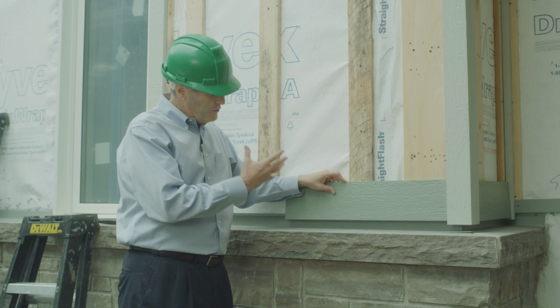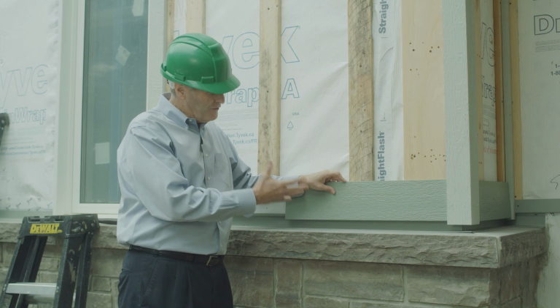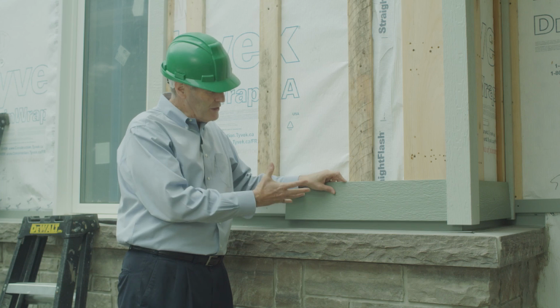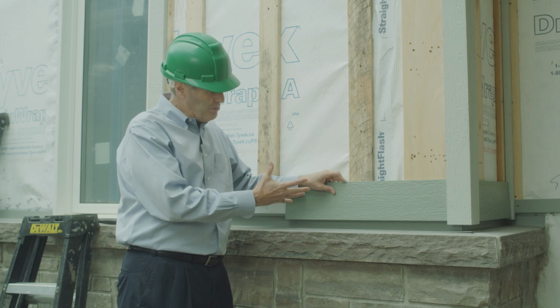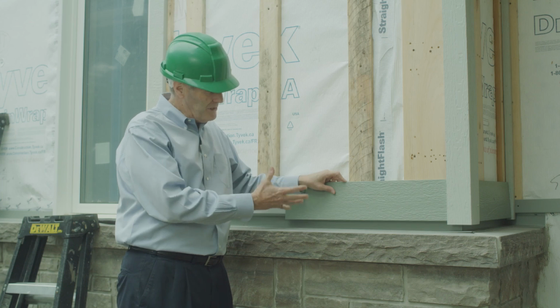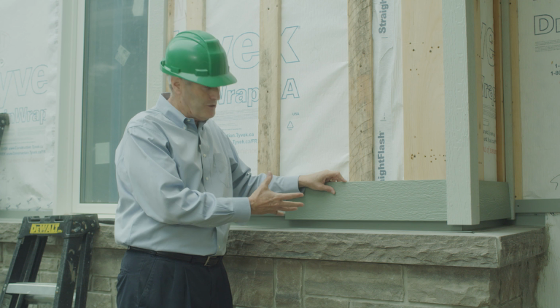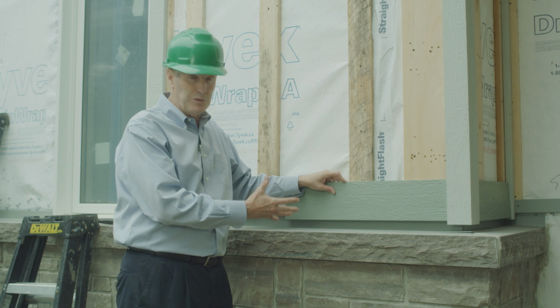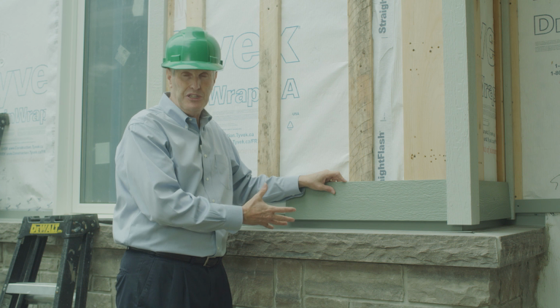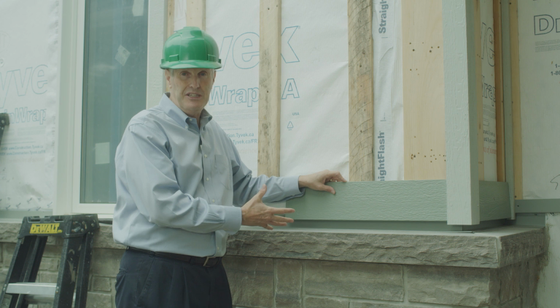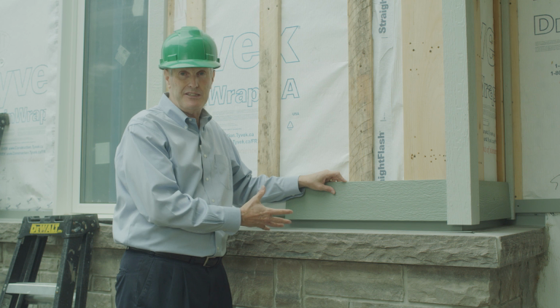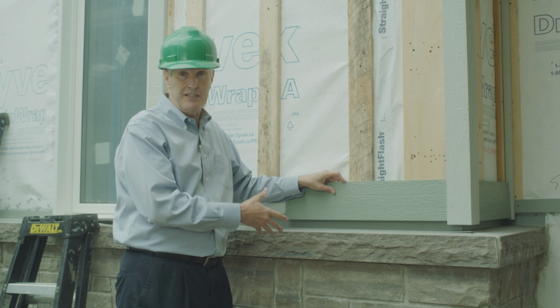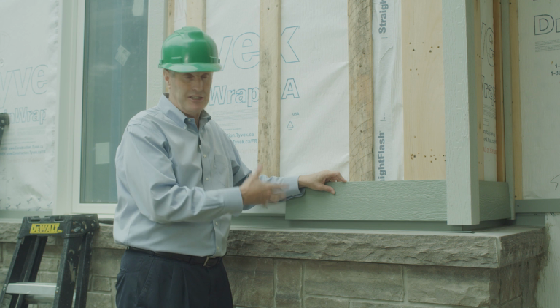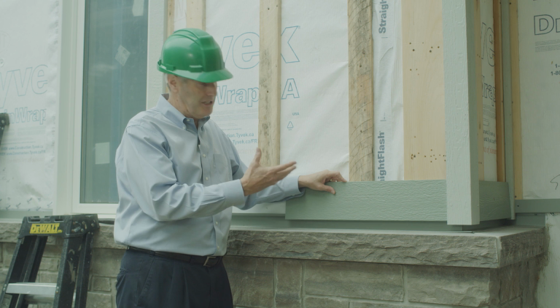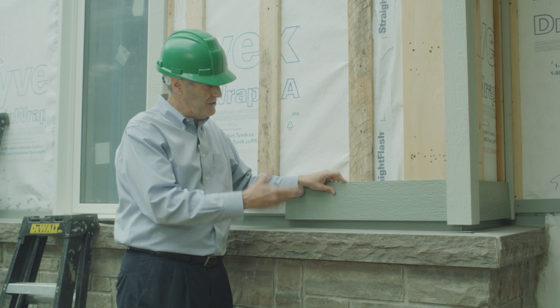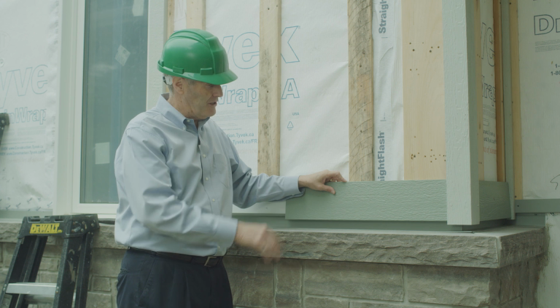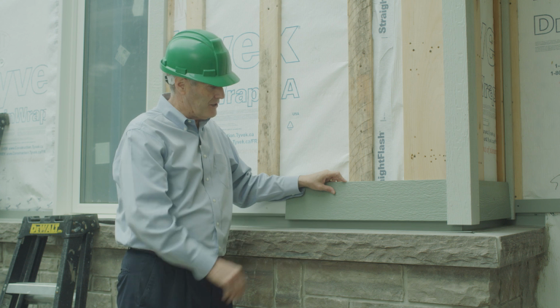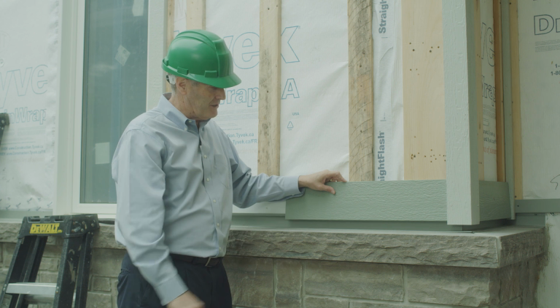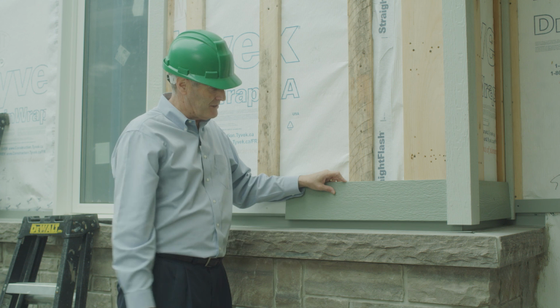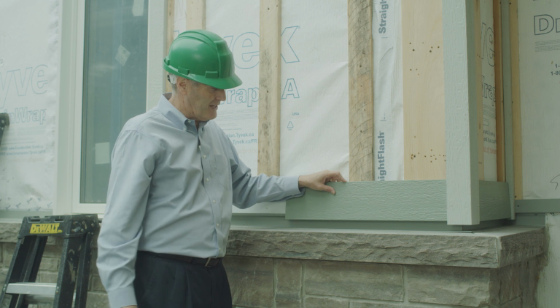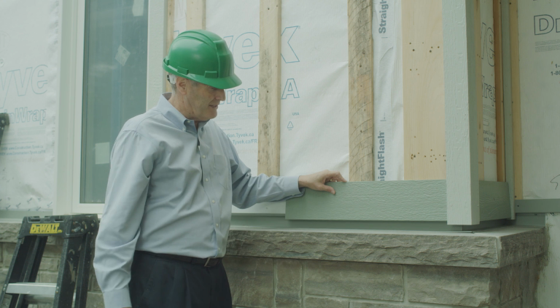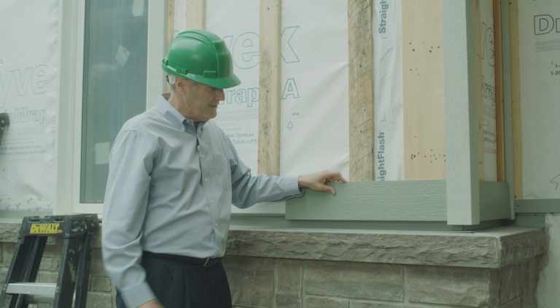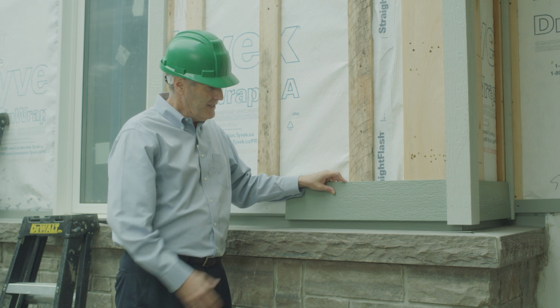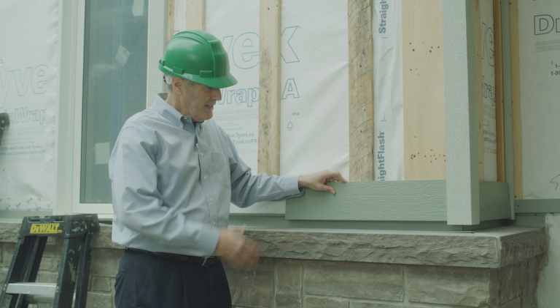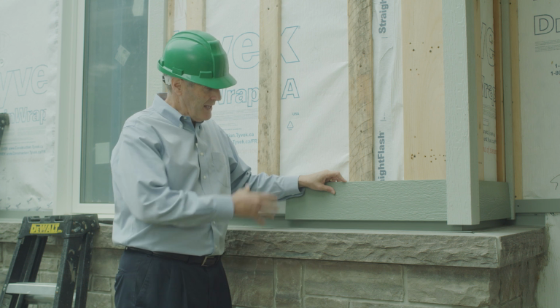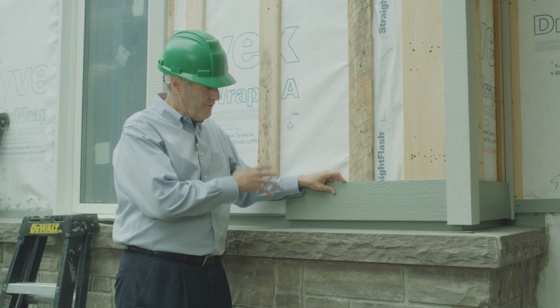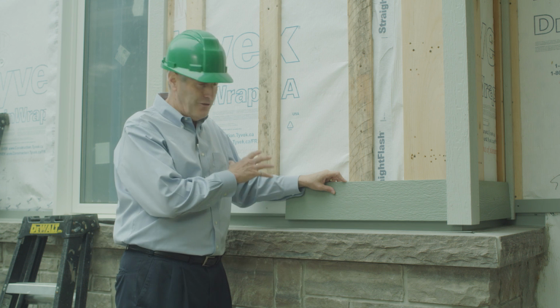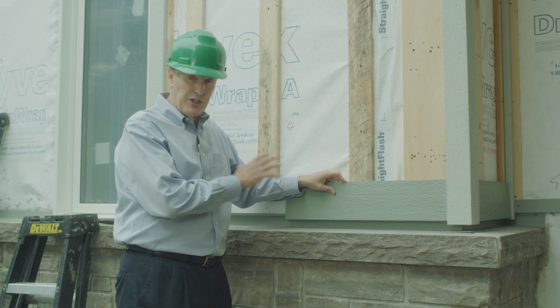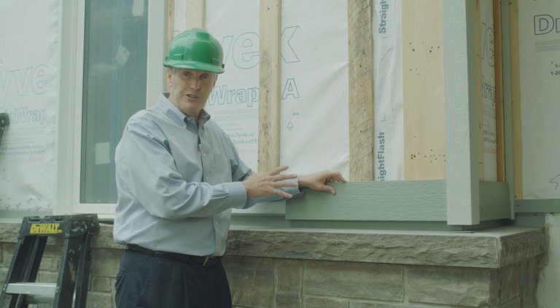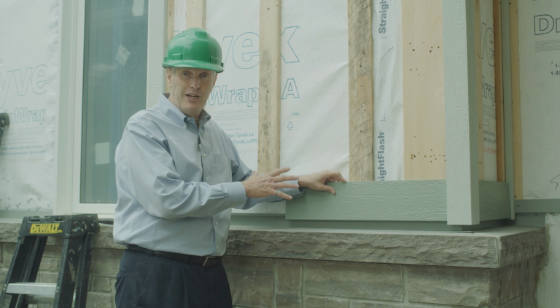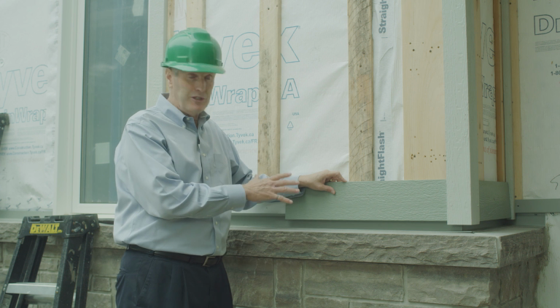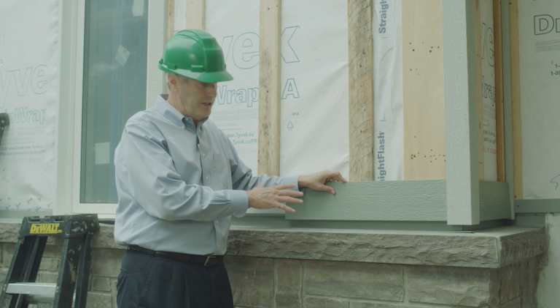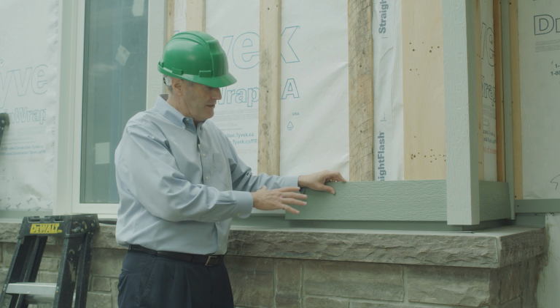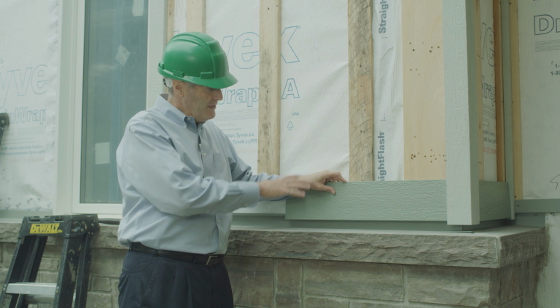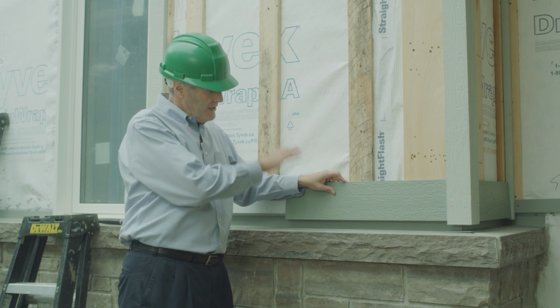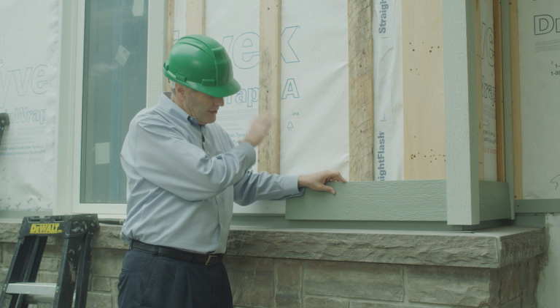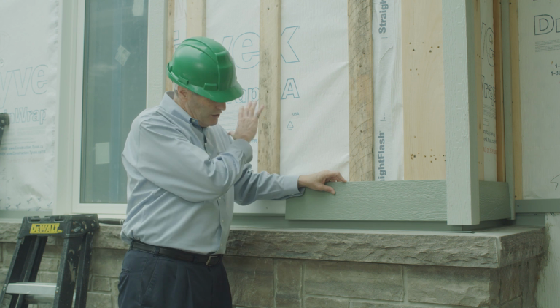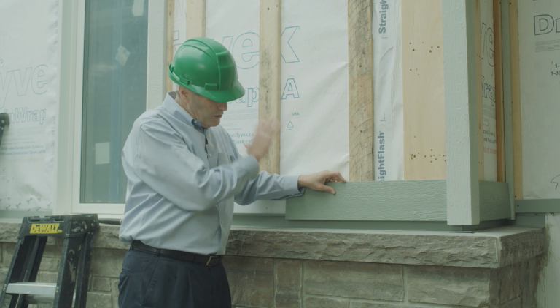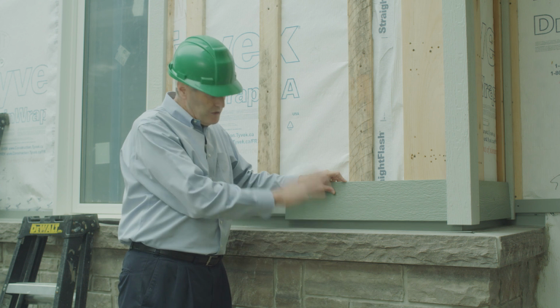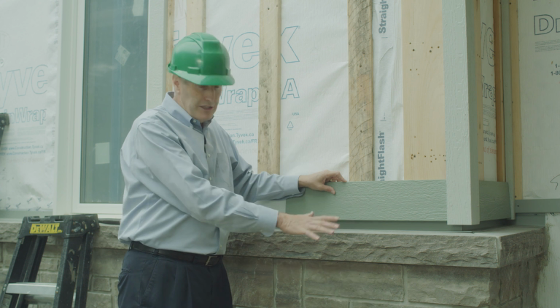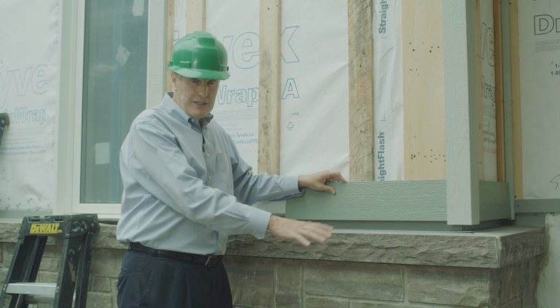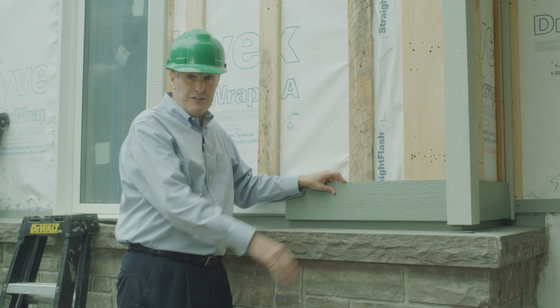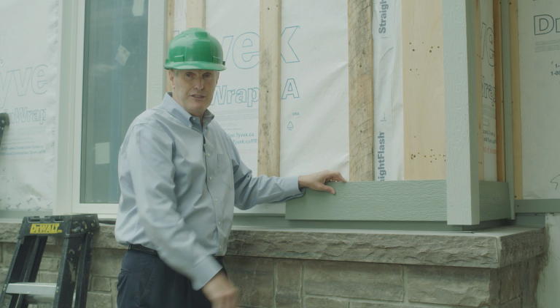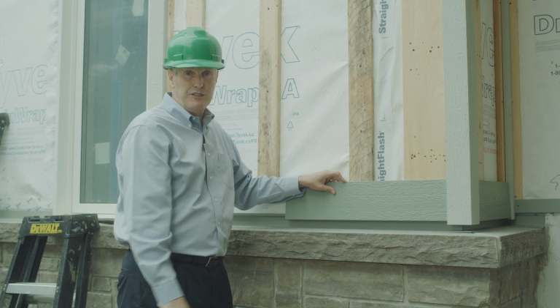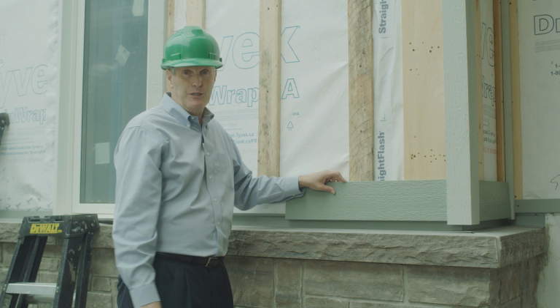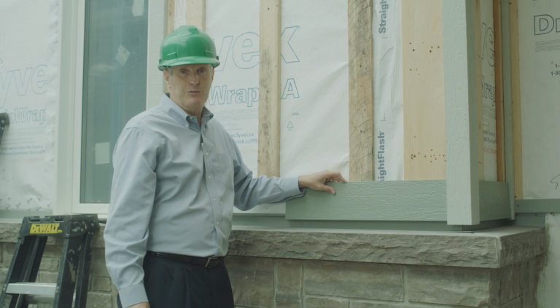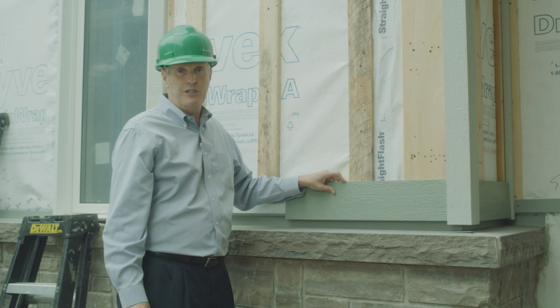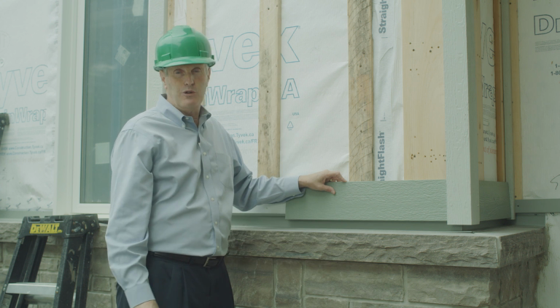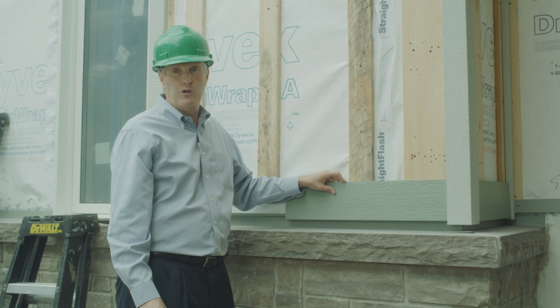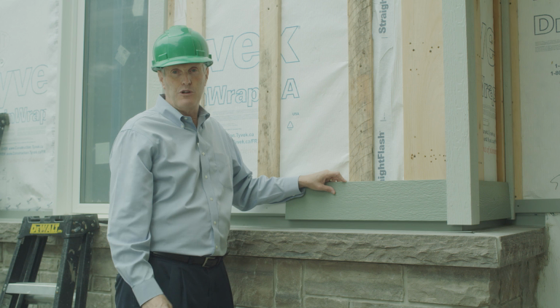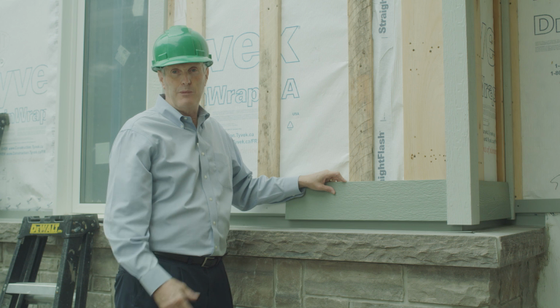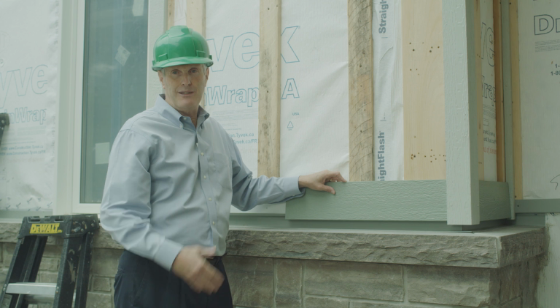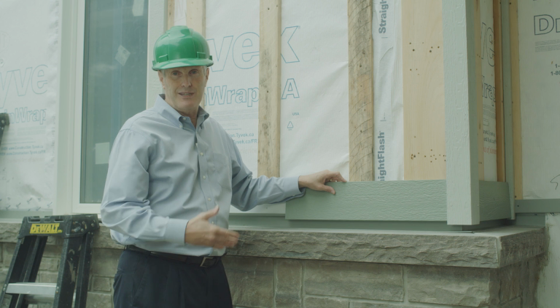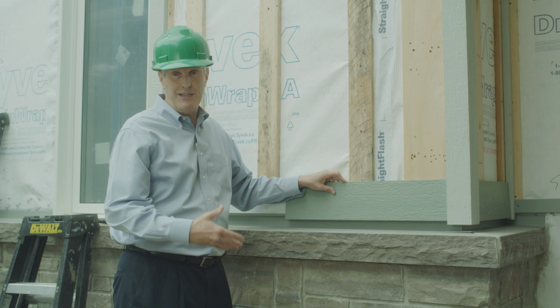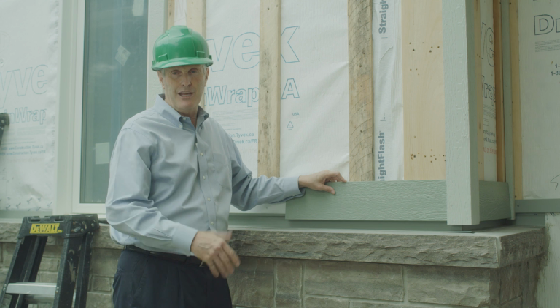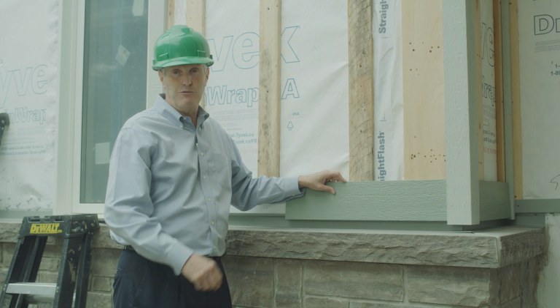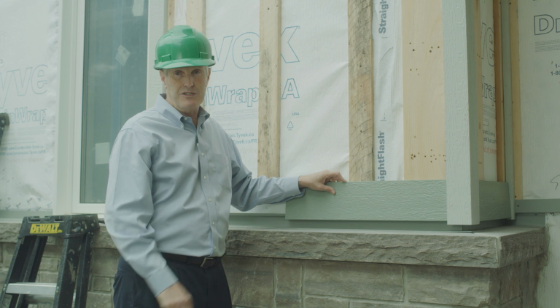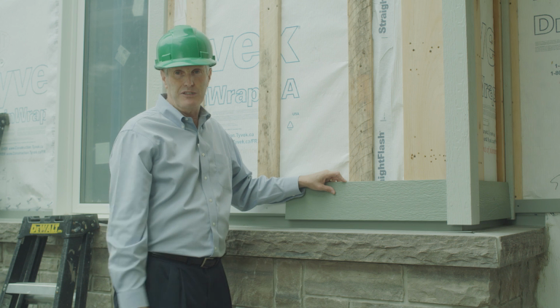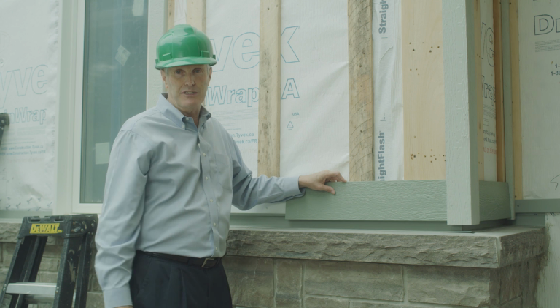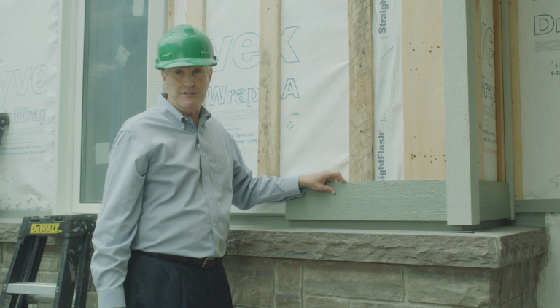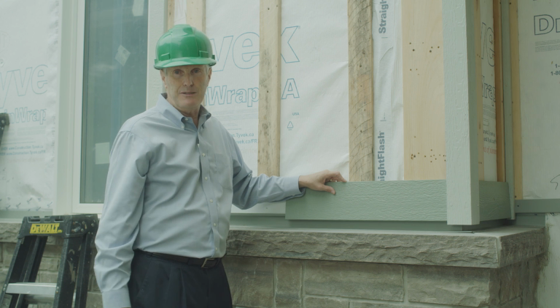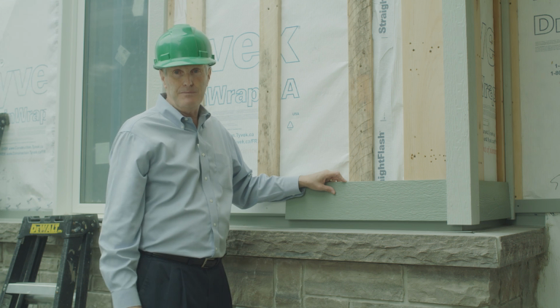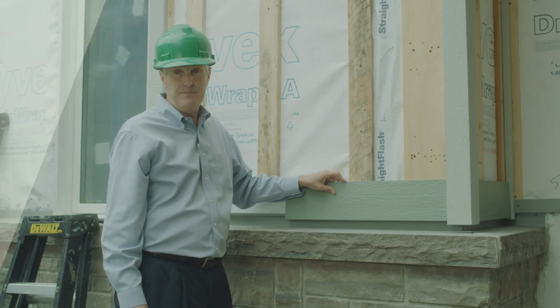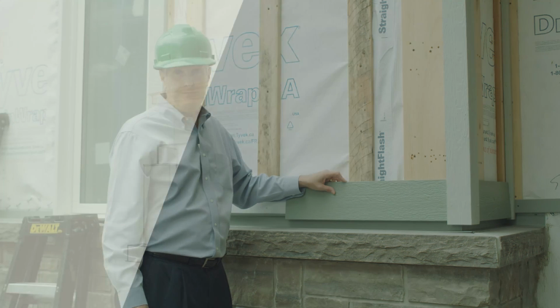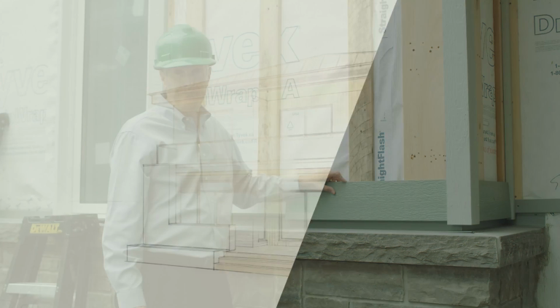Very pleased with the detailing that Derek and his guys have figured out here using these systems to maintain that resiliency. Thank you very much for joining us.